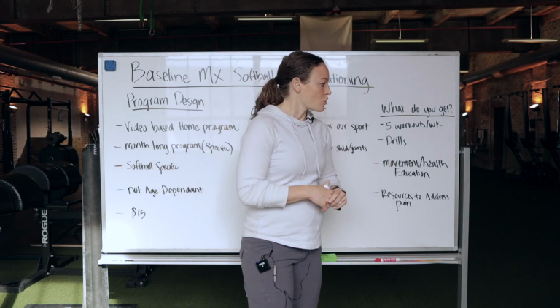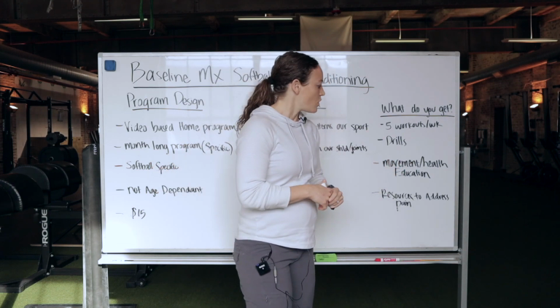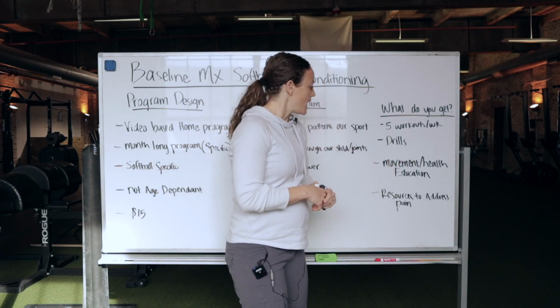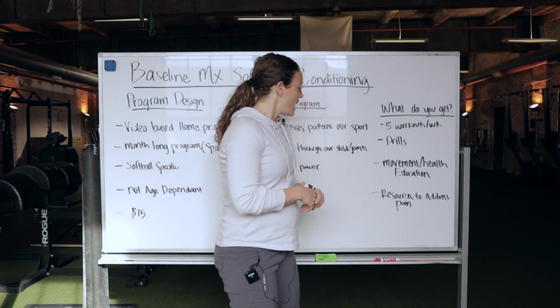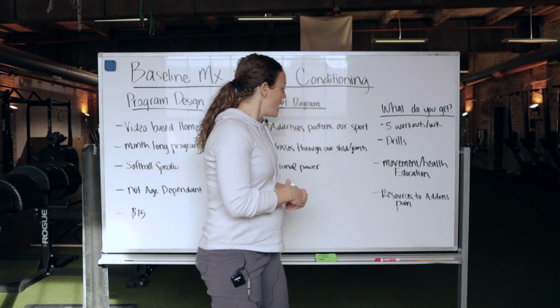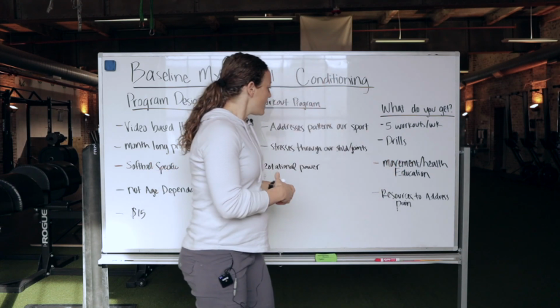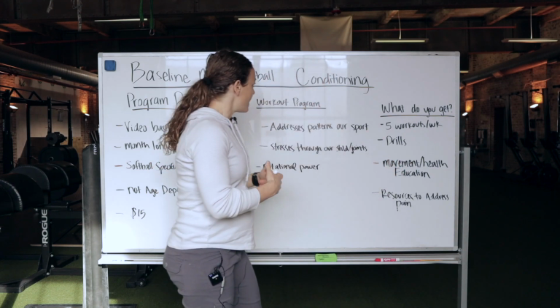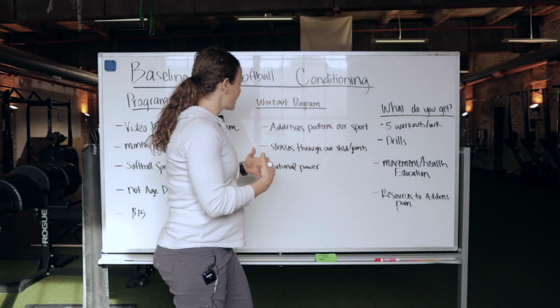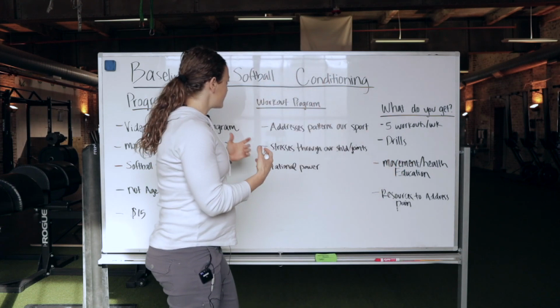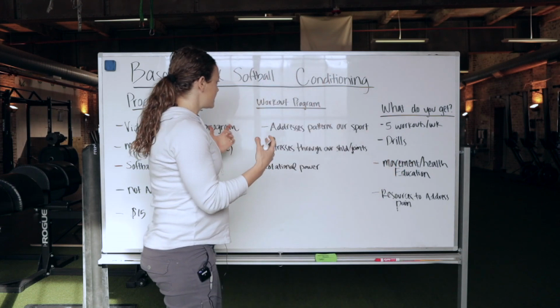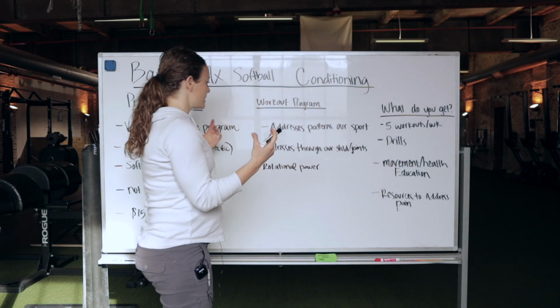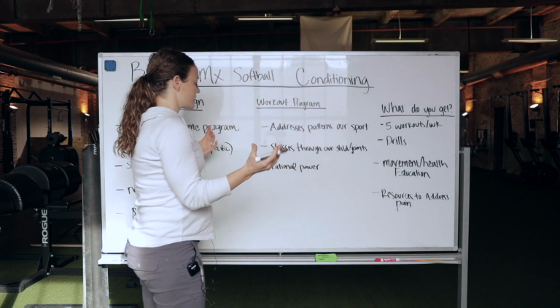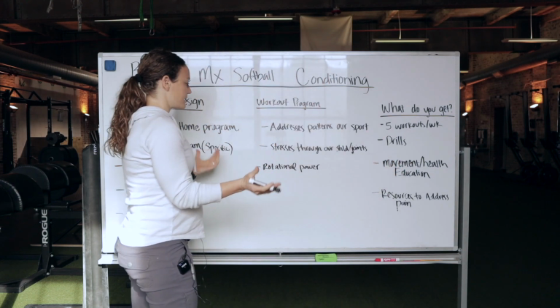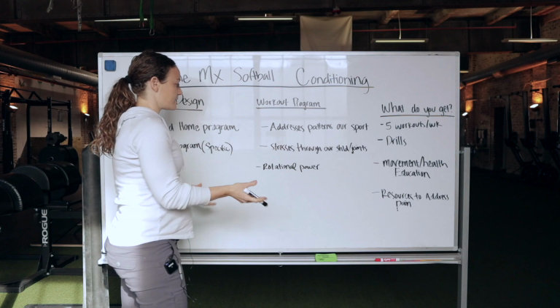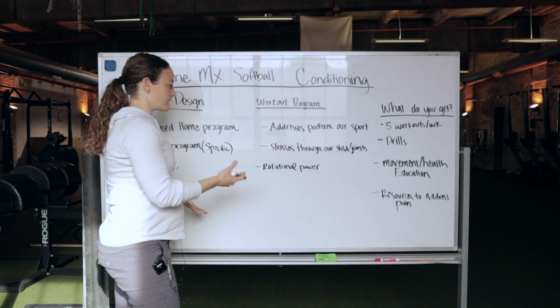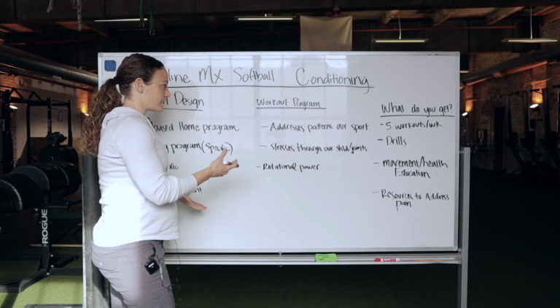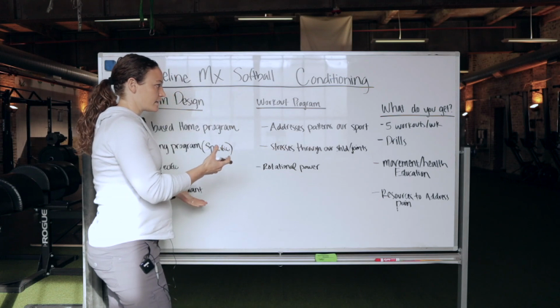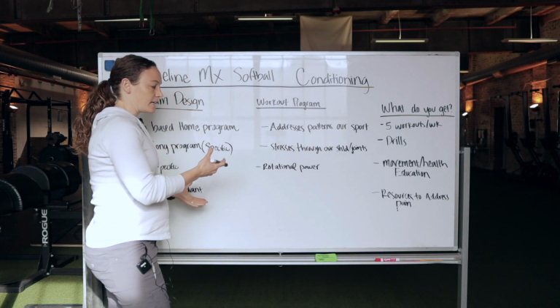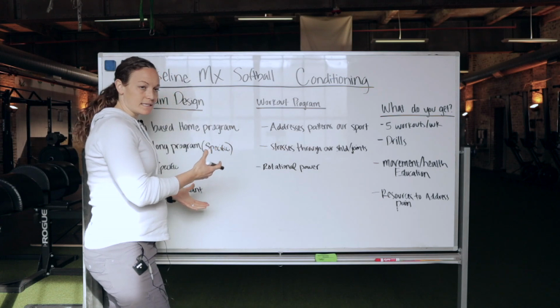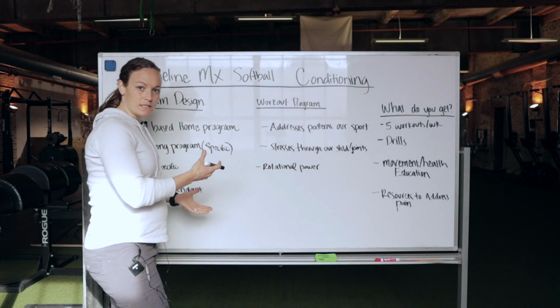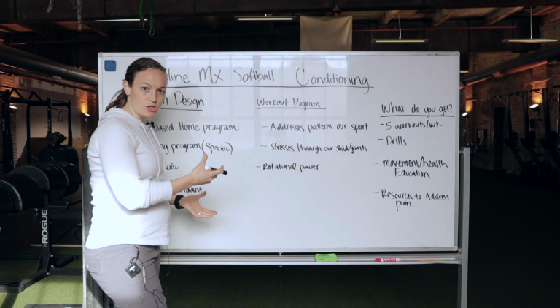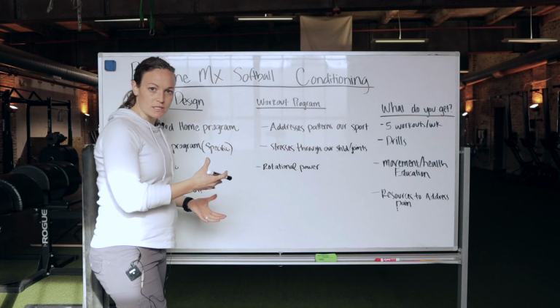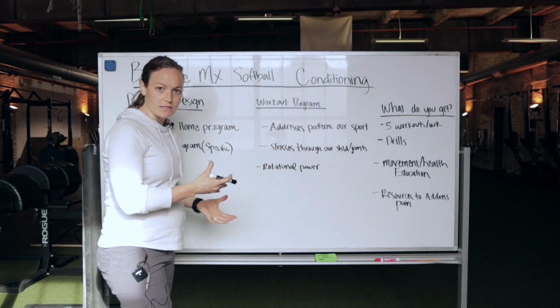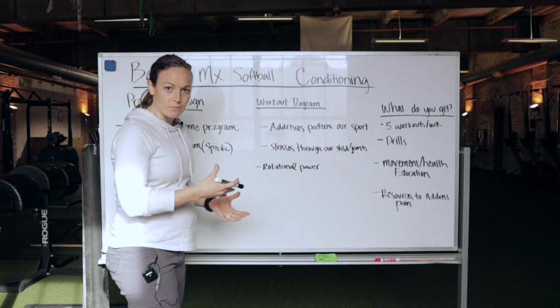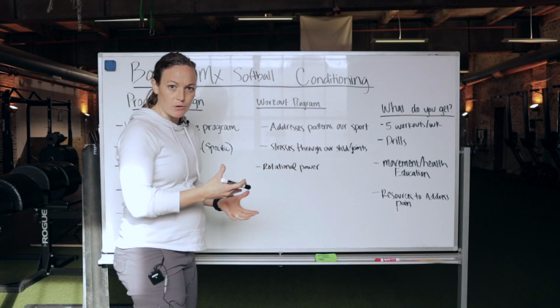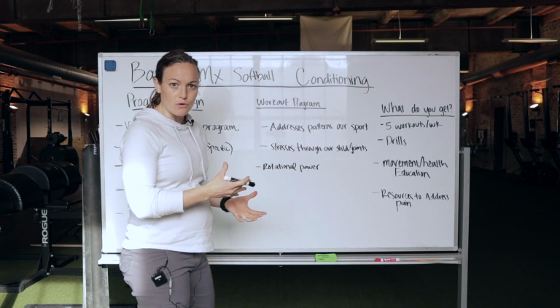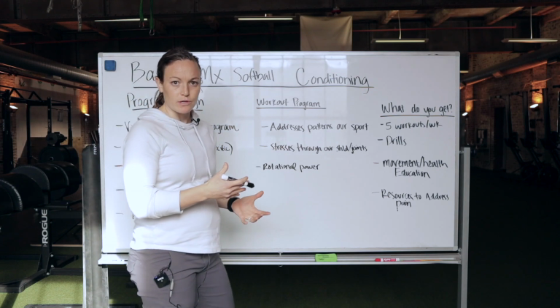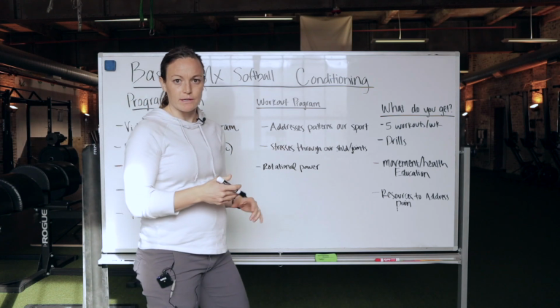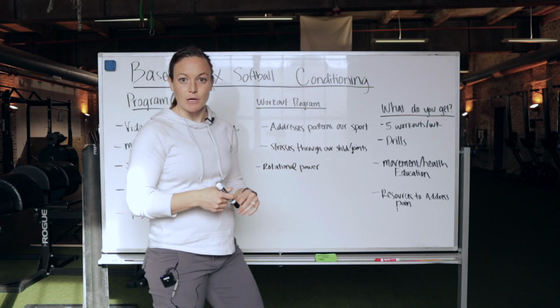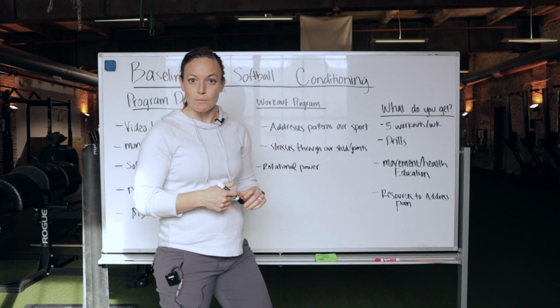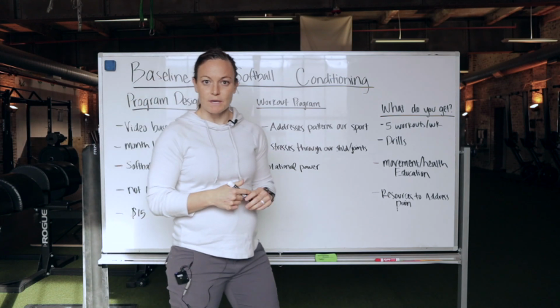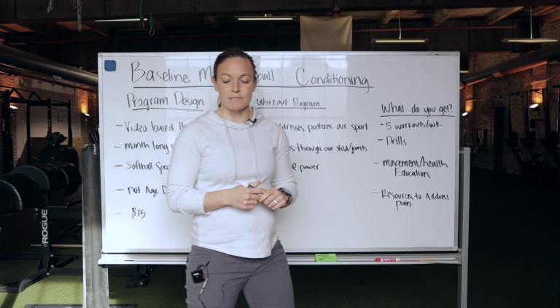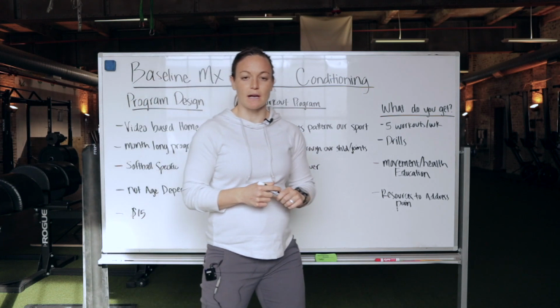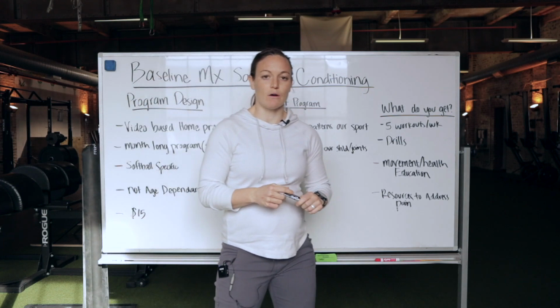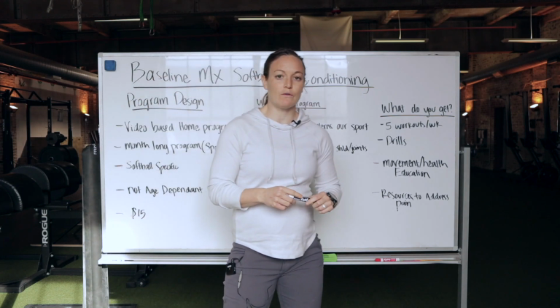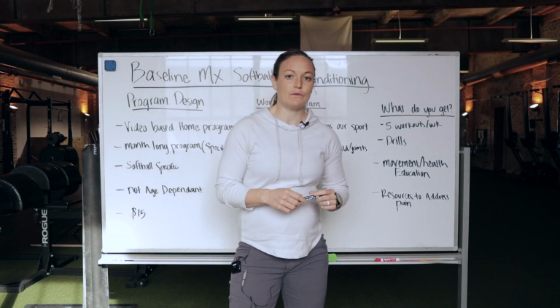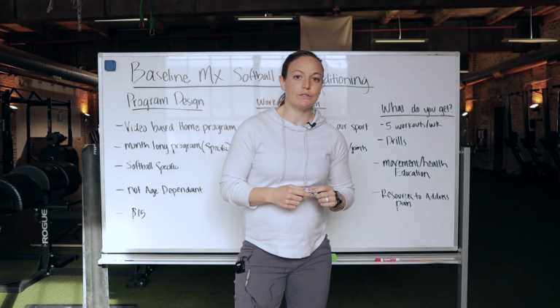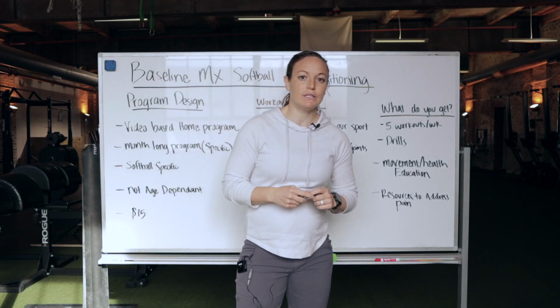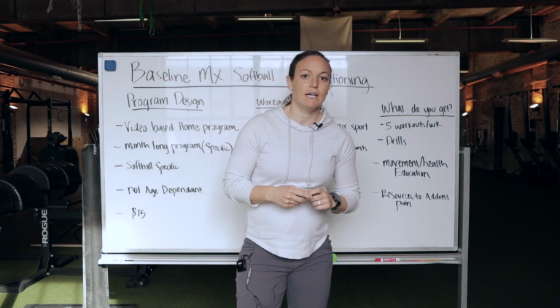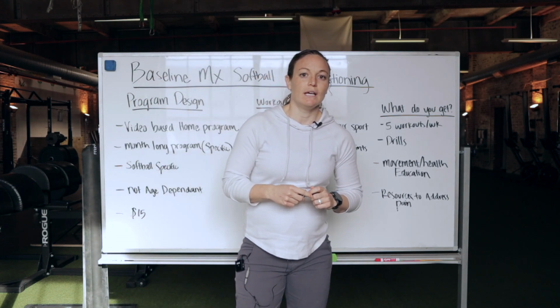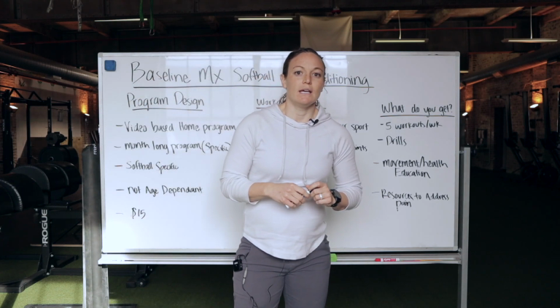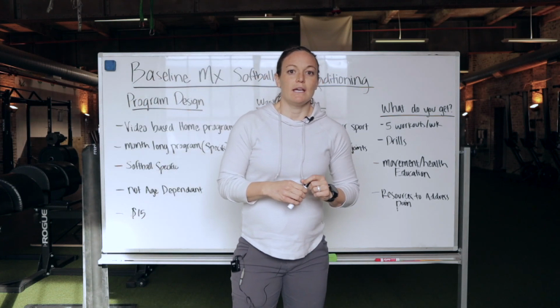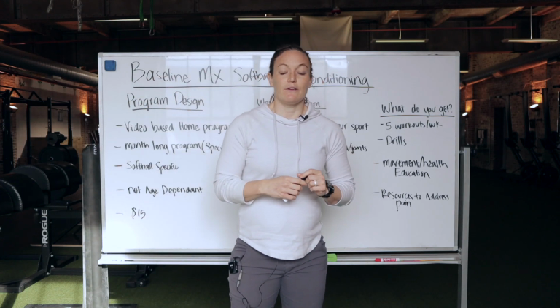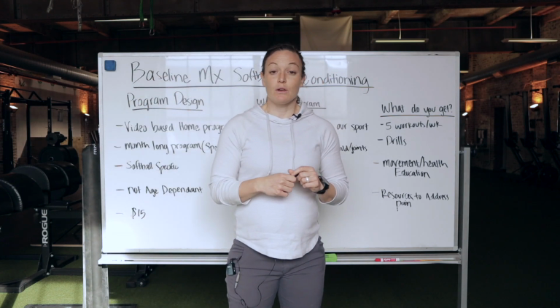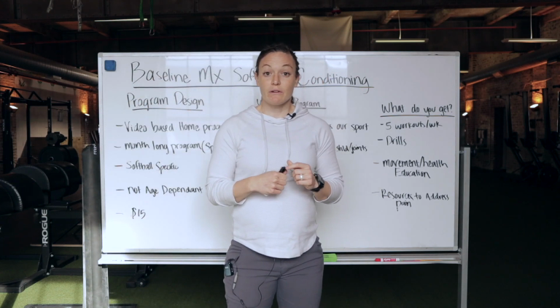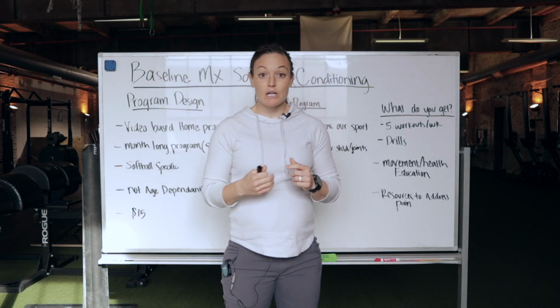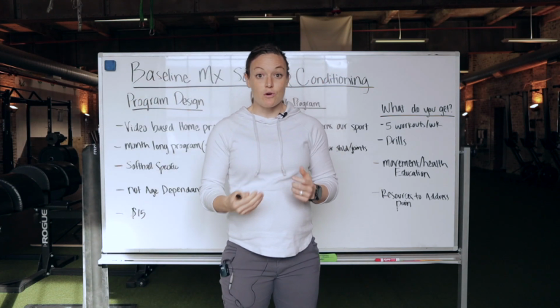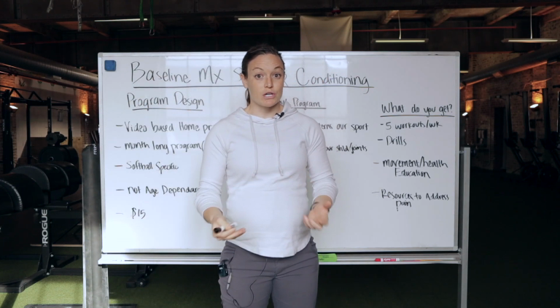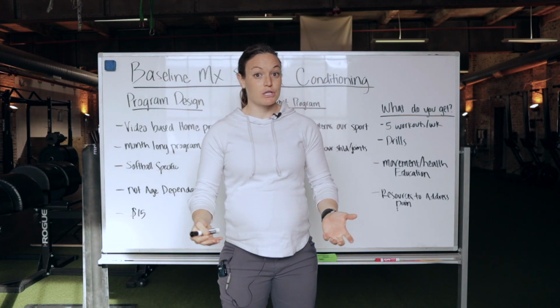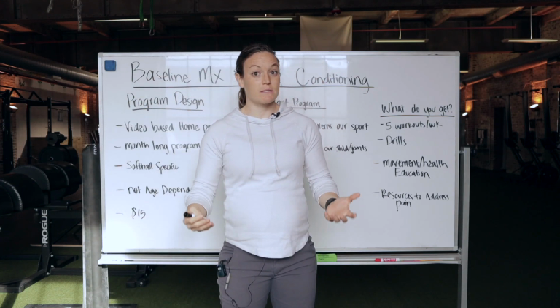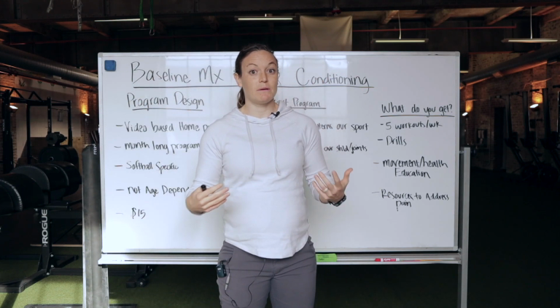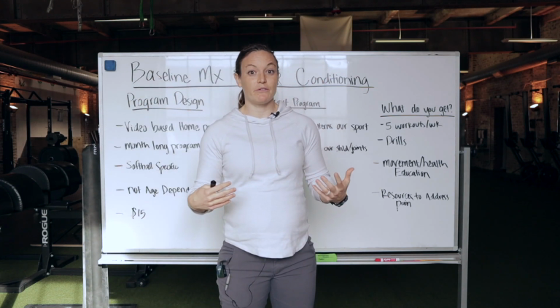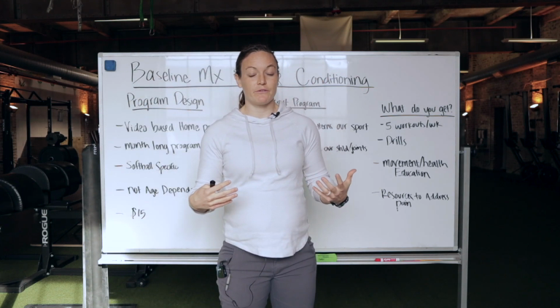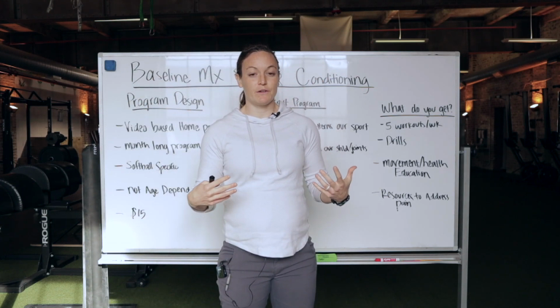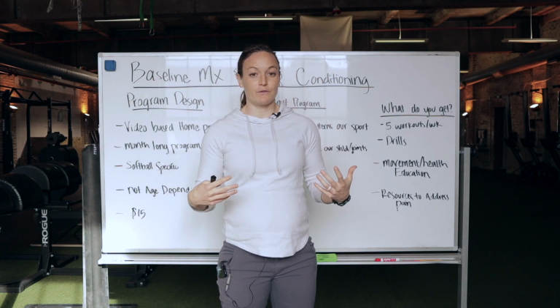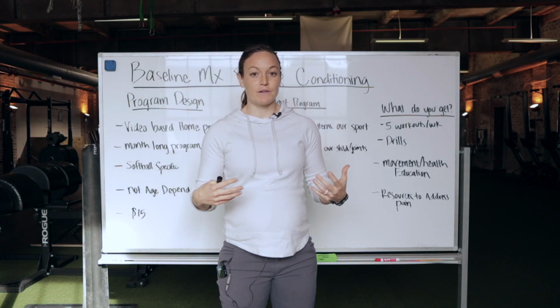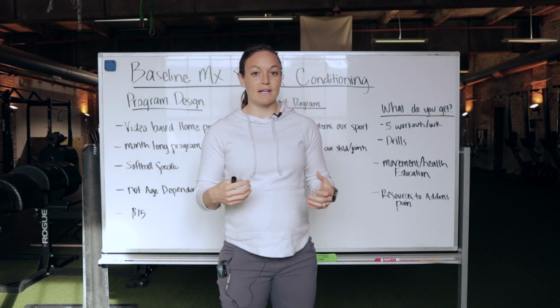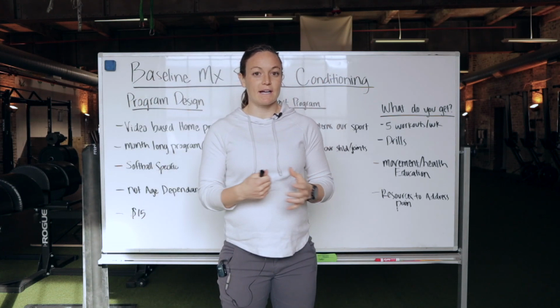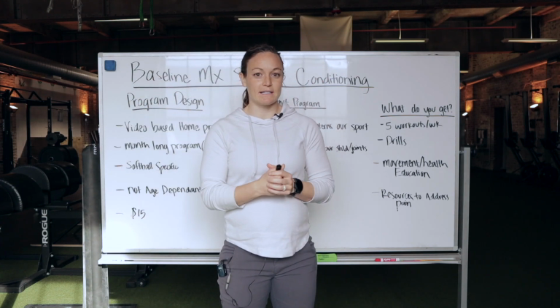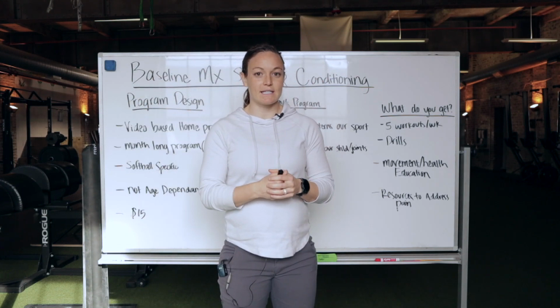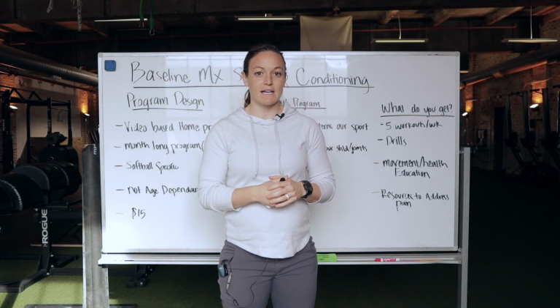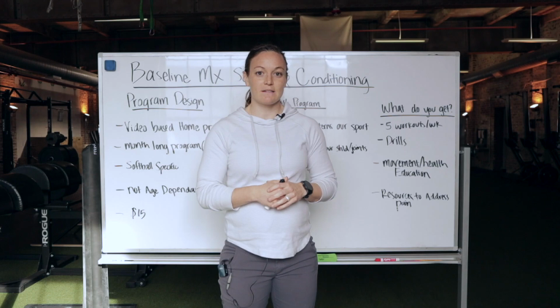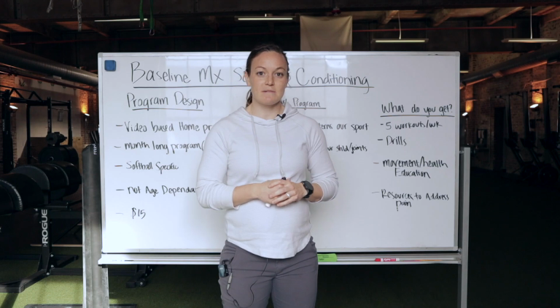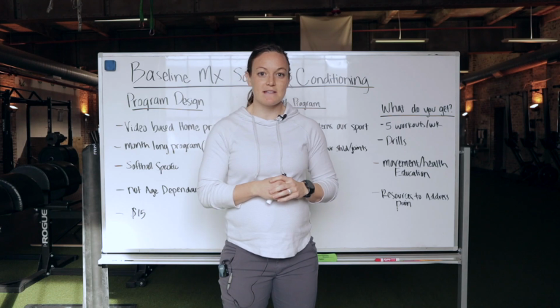So that's the gist of the program. I hope that was helpful. If you have any questions, feel free to contact me.